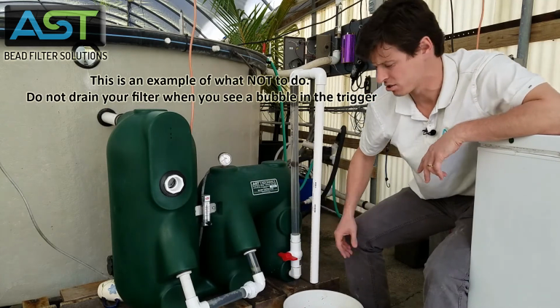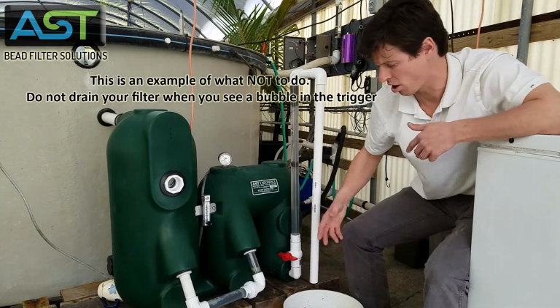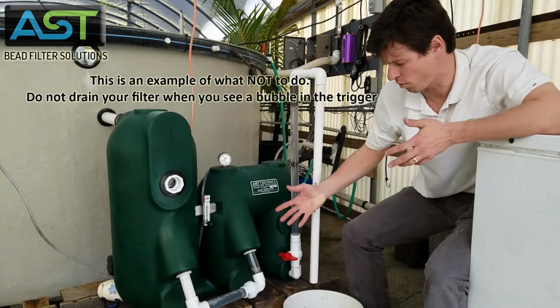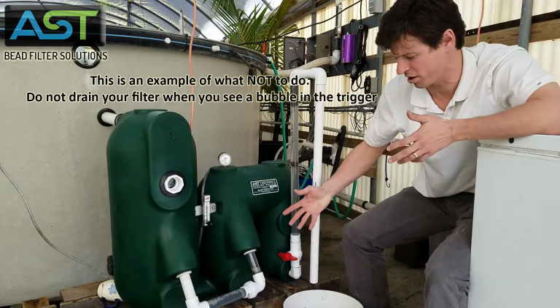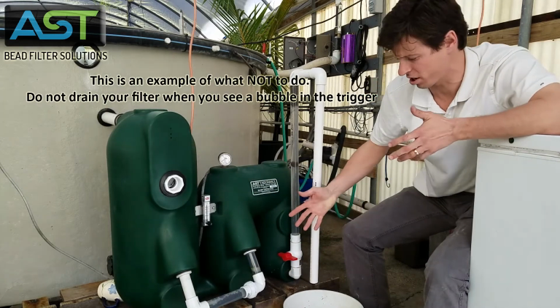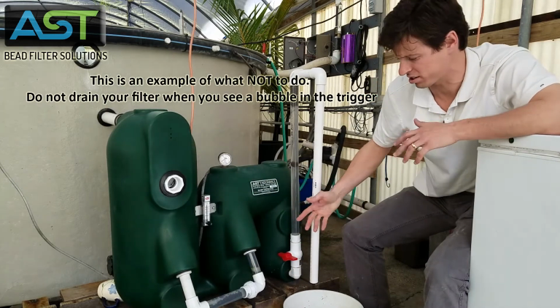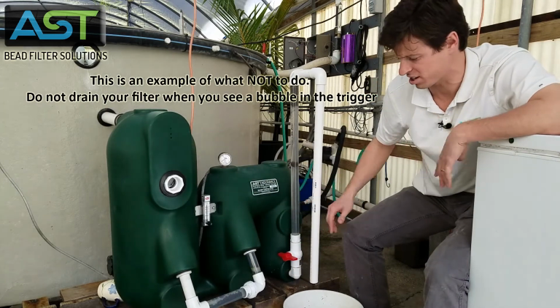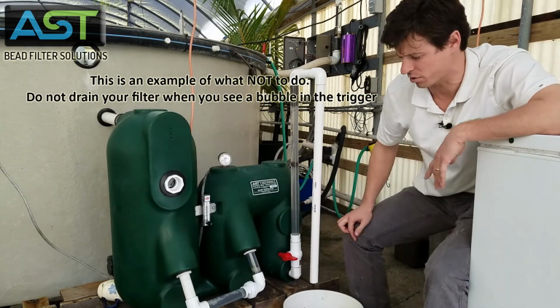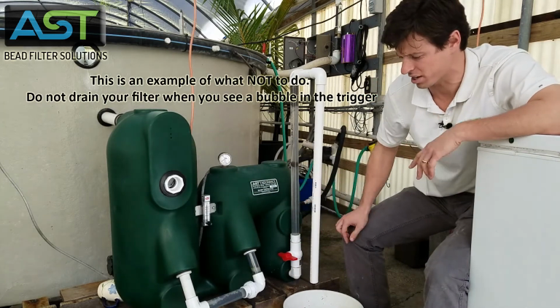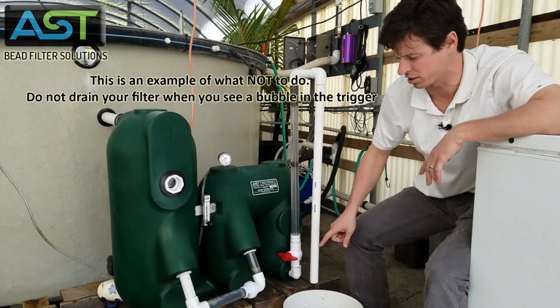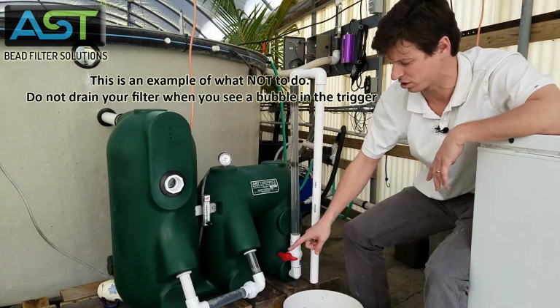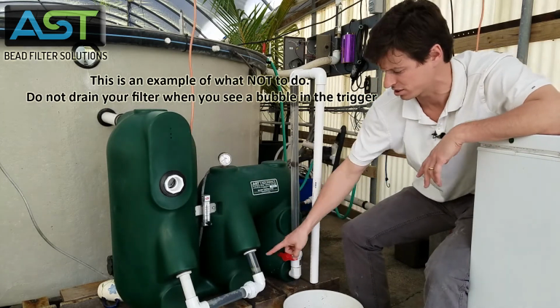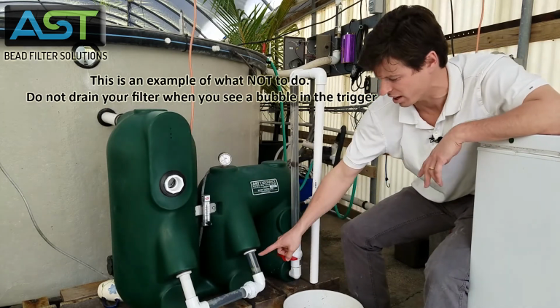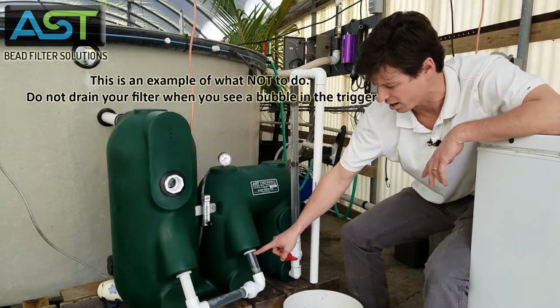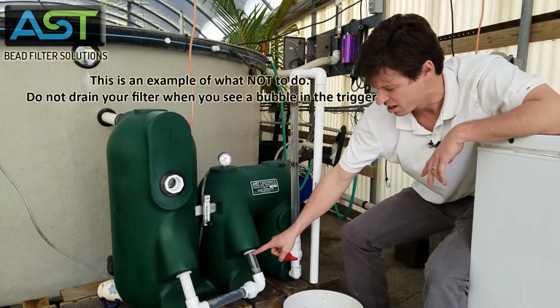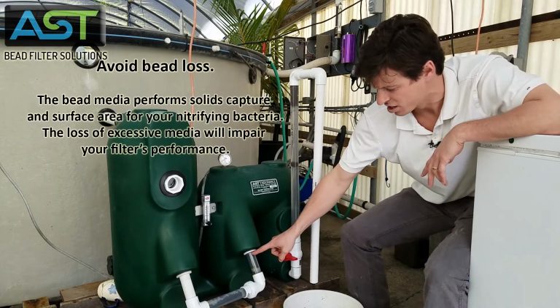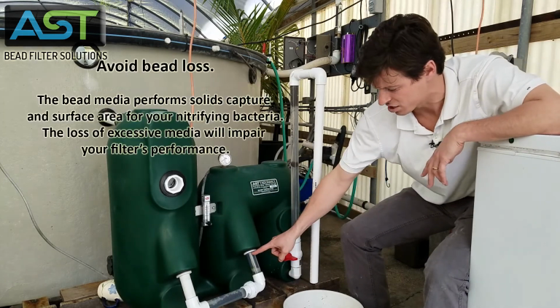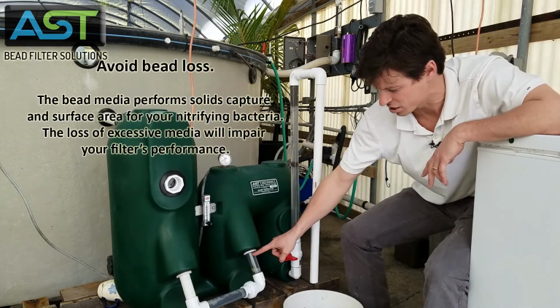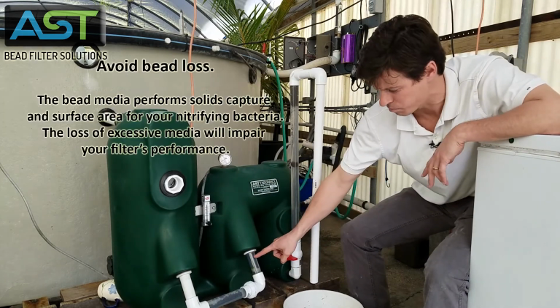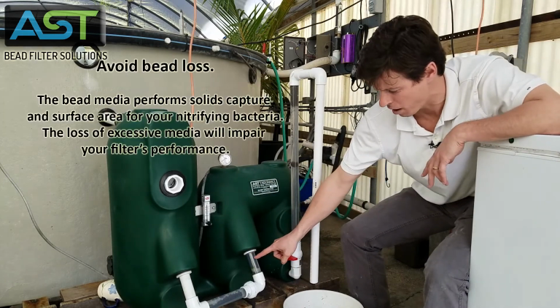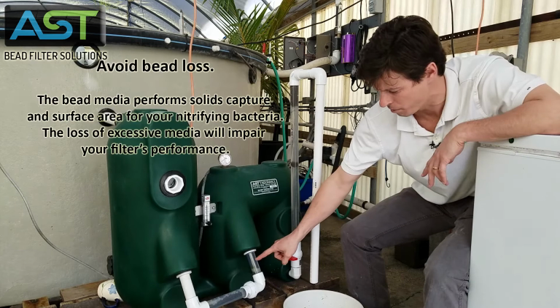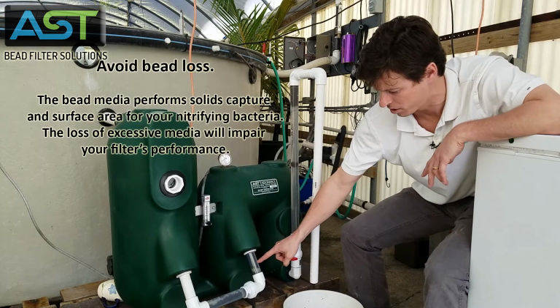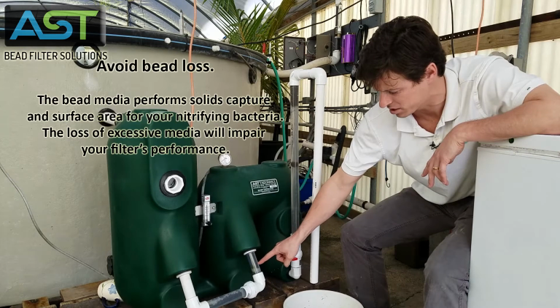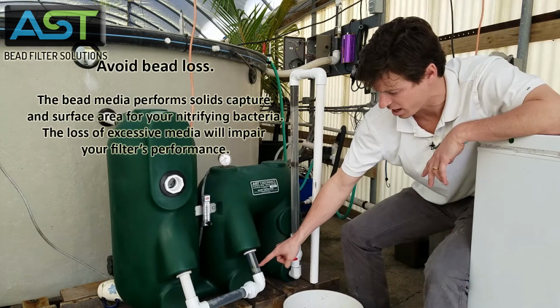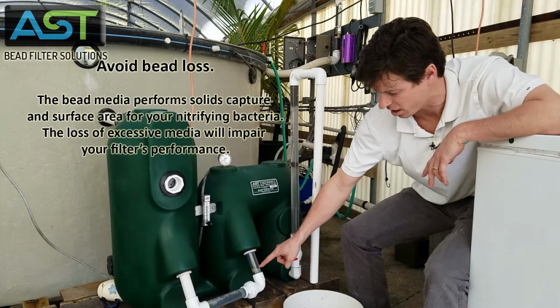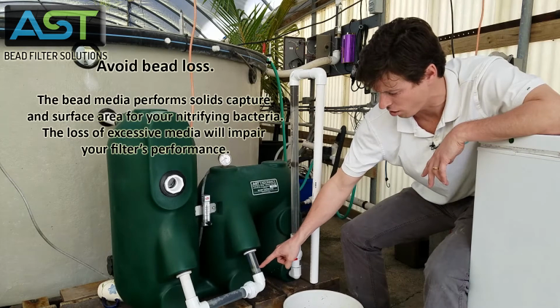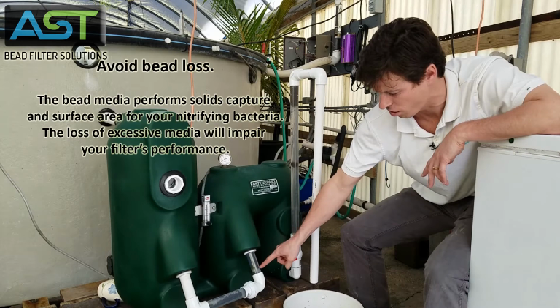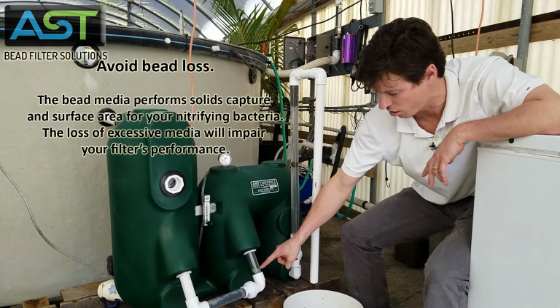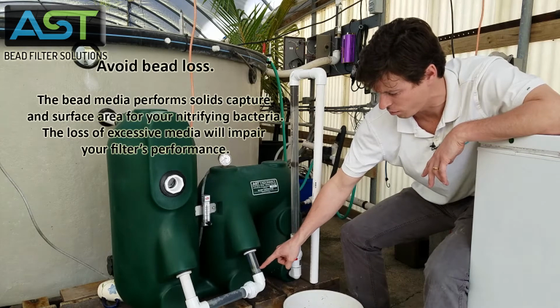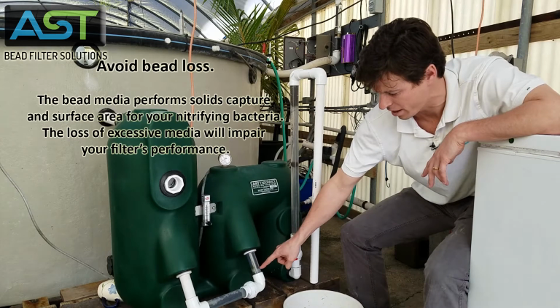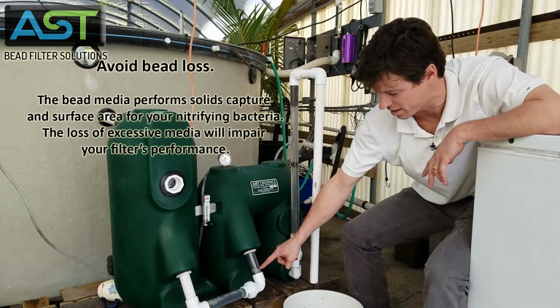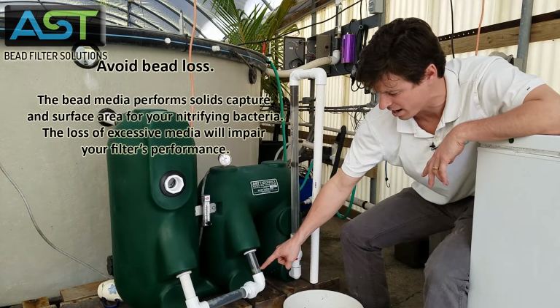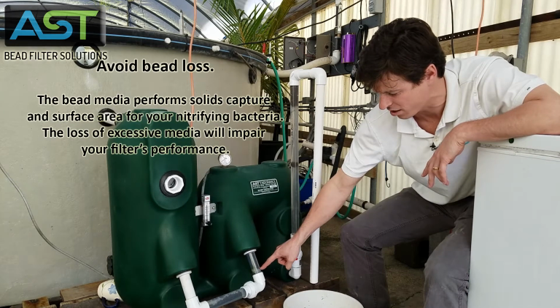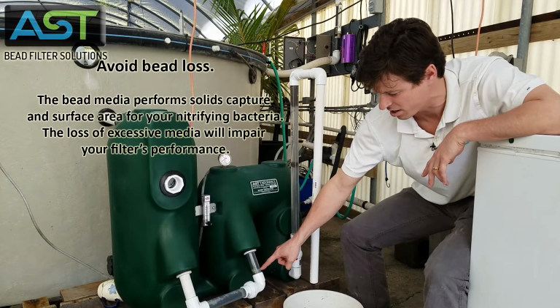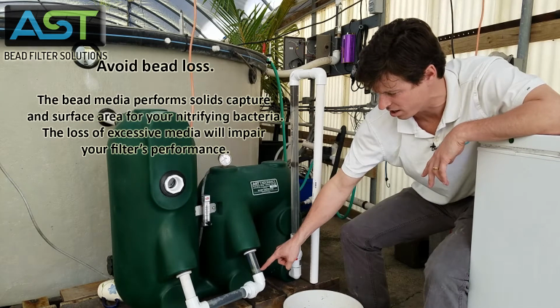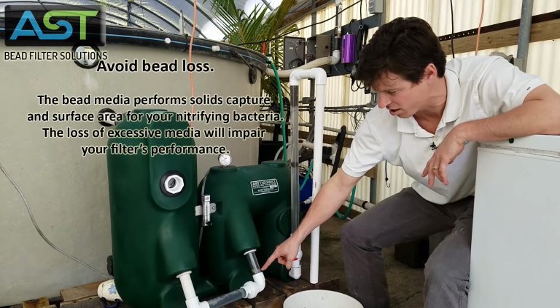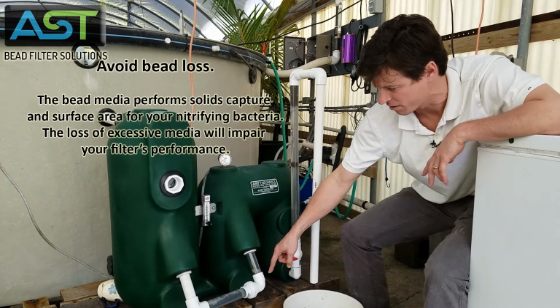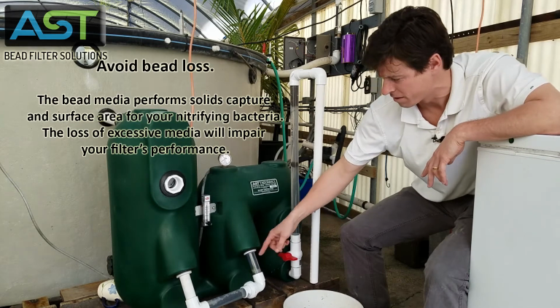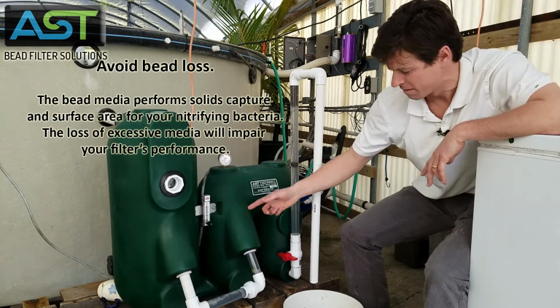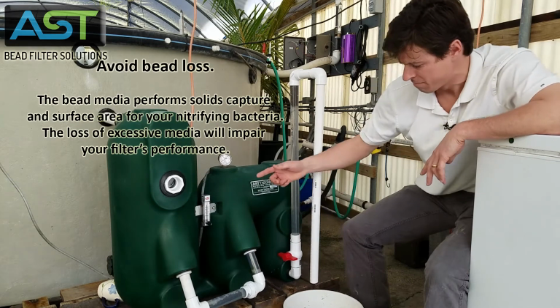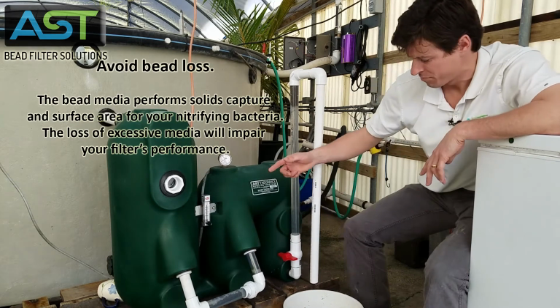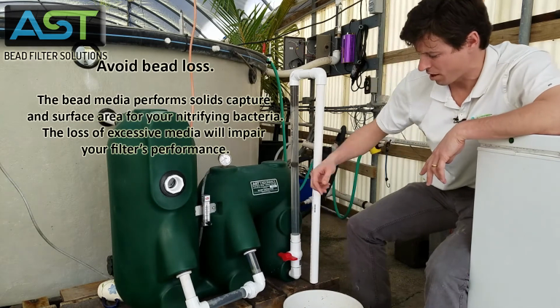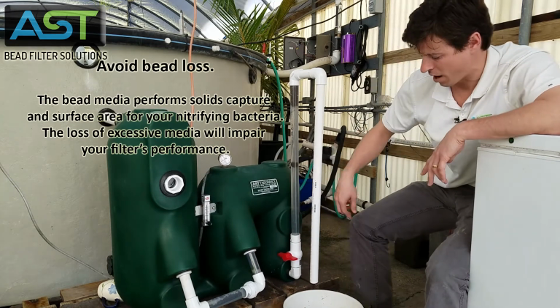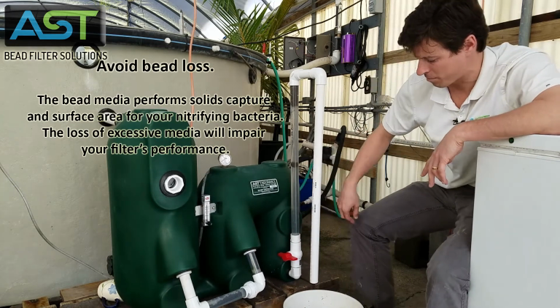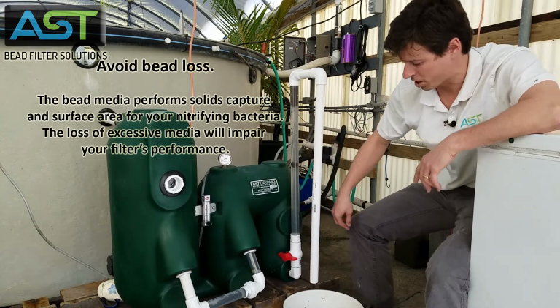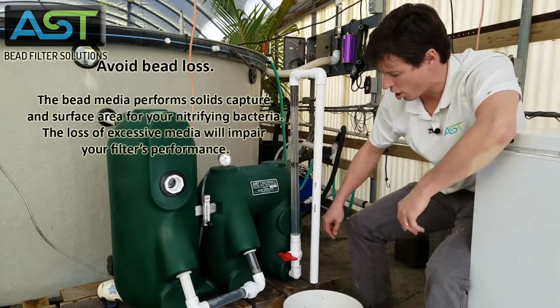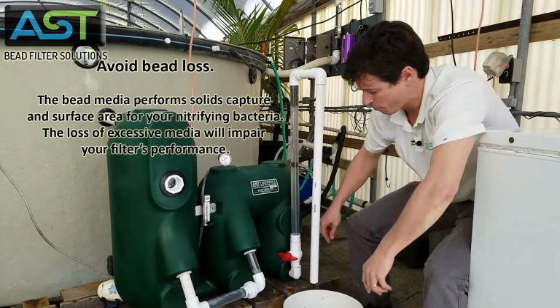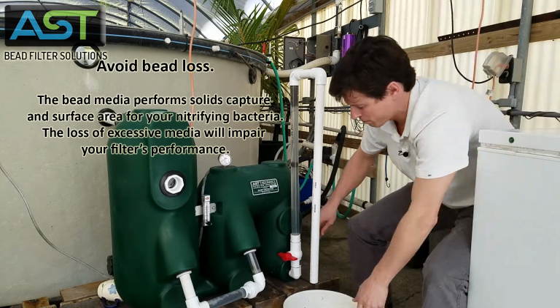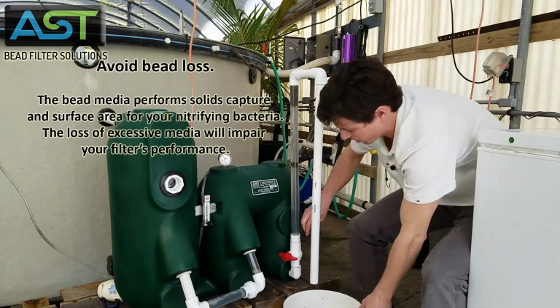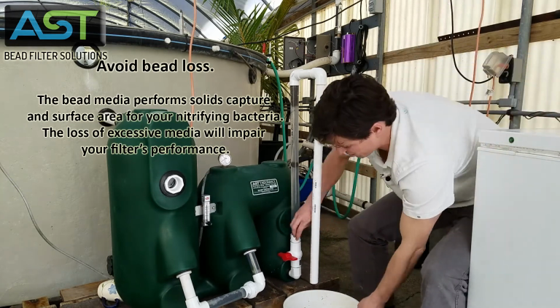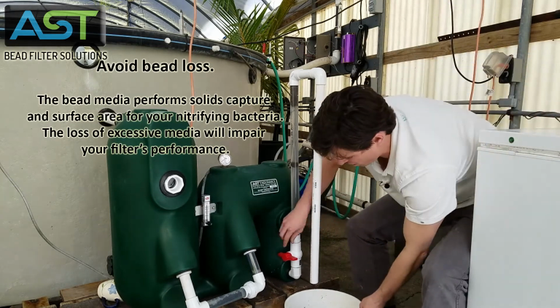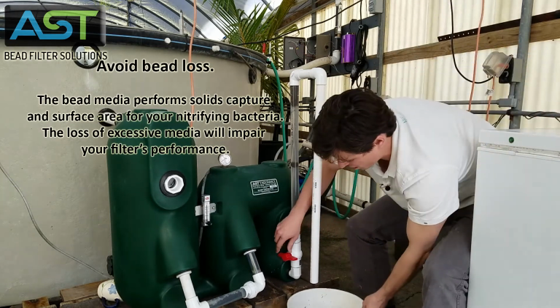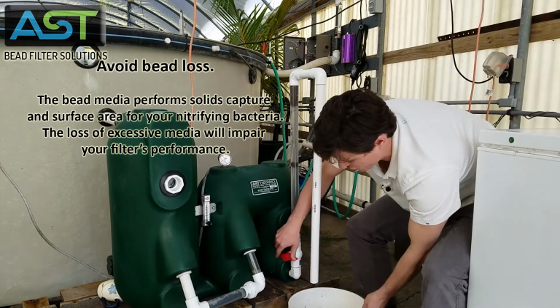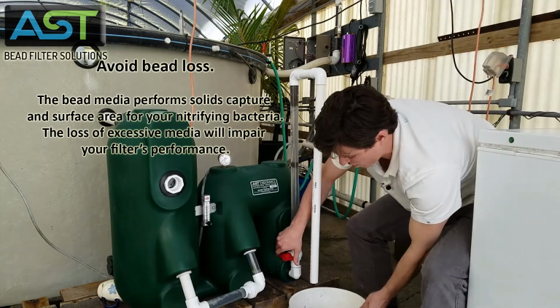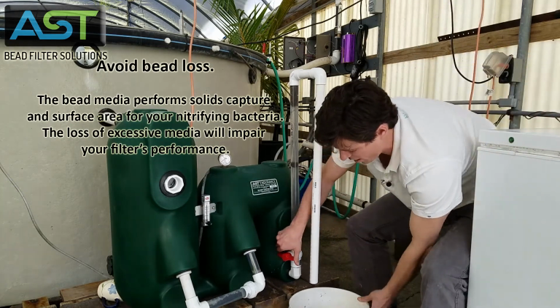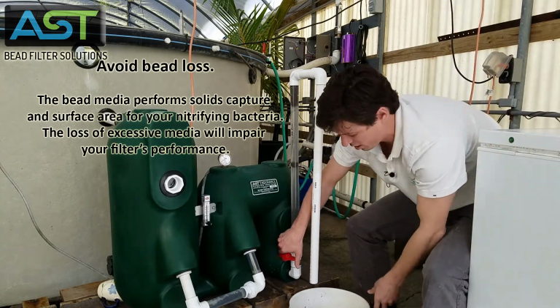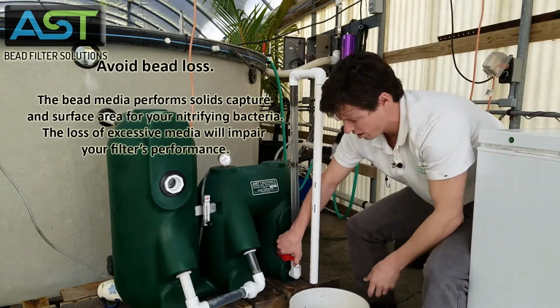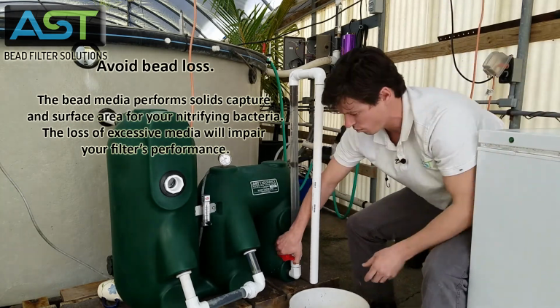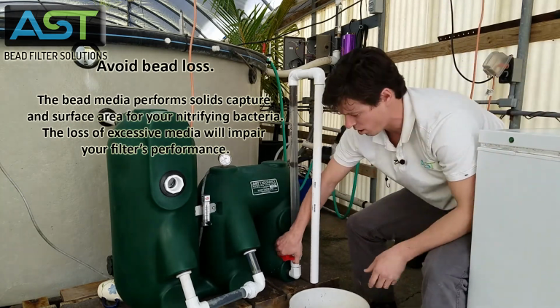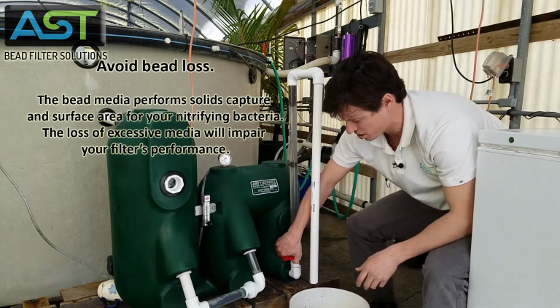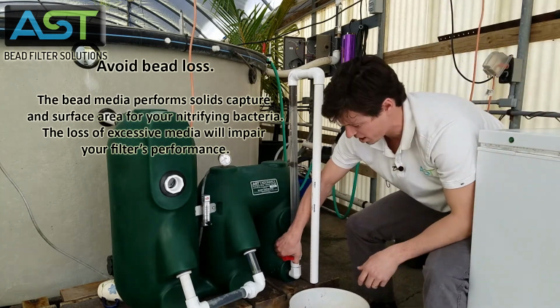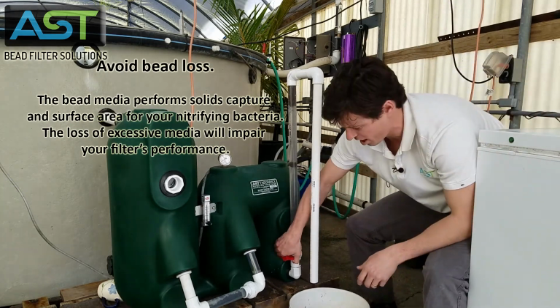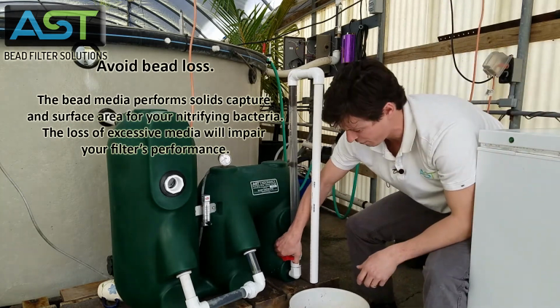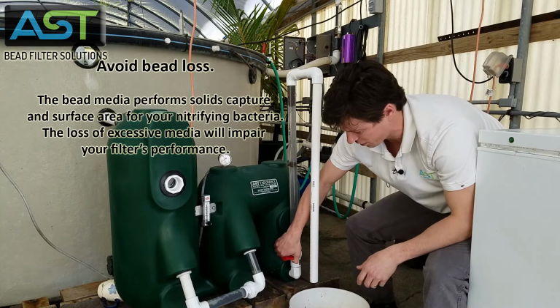I want you all to see what that looks like. This bubble is getting all the way down here. Now I'm gonna open my sludge drain — watch carefully.